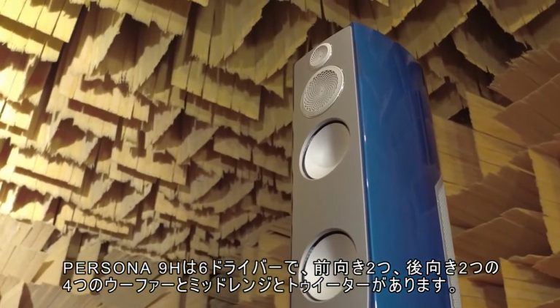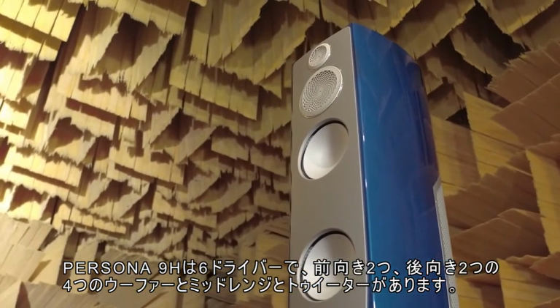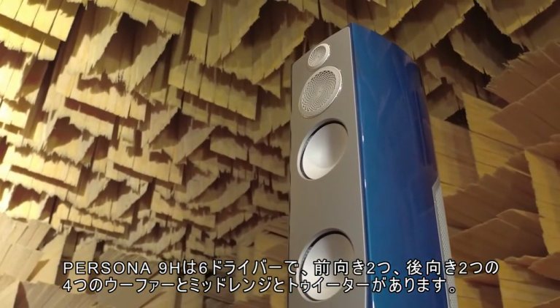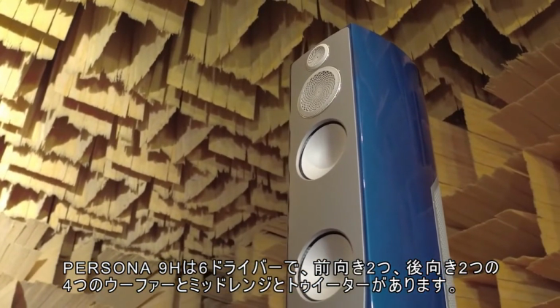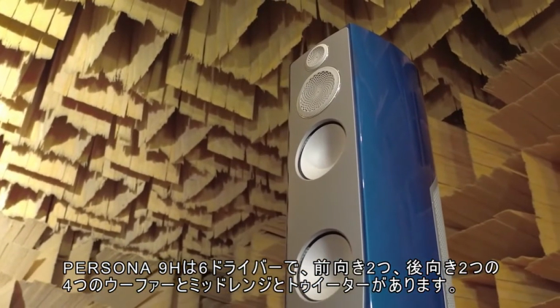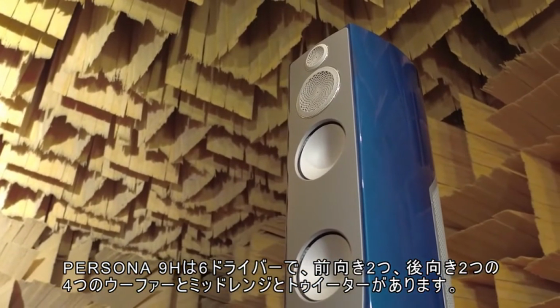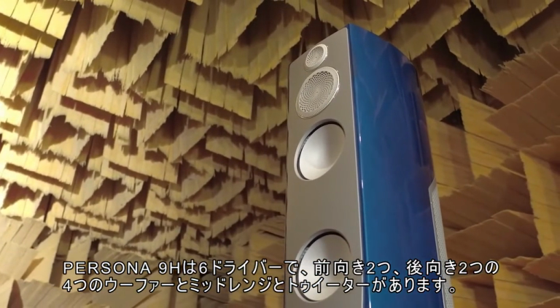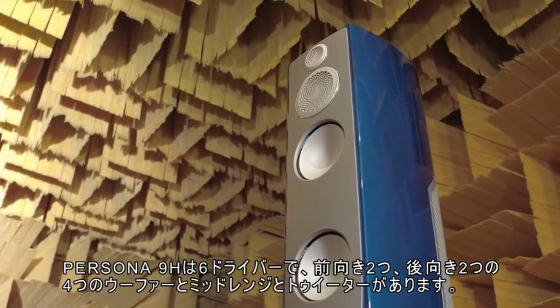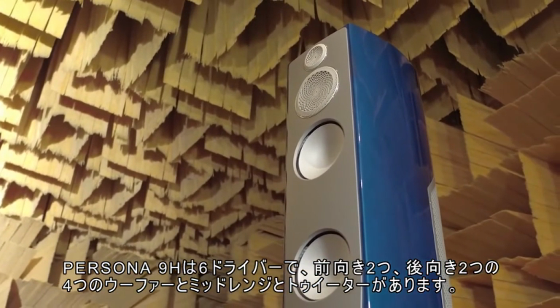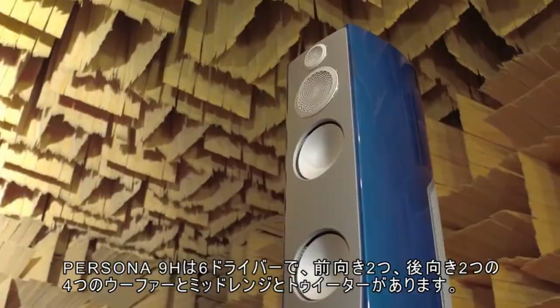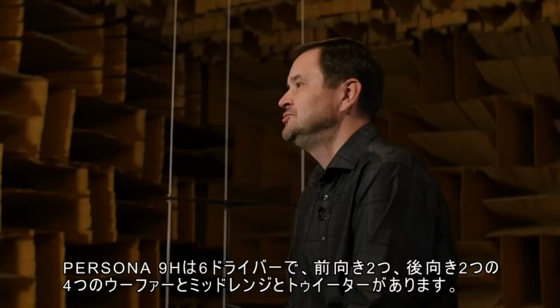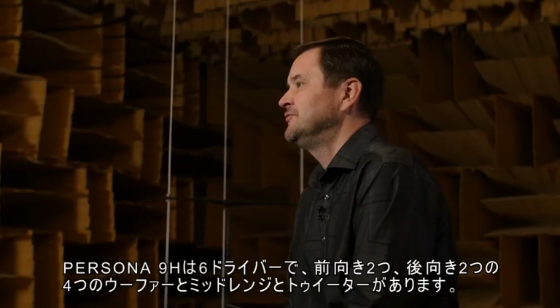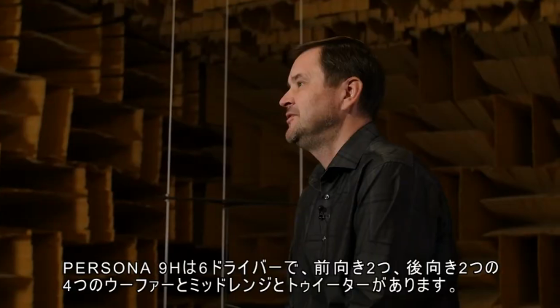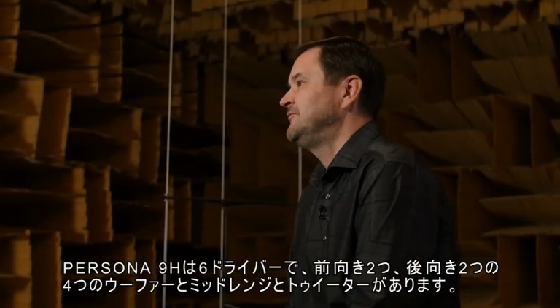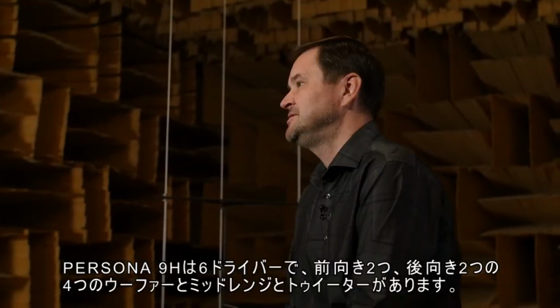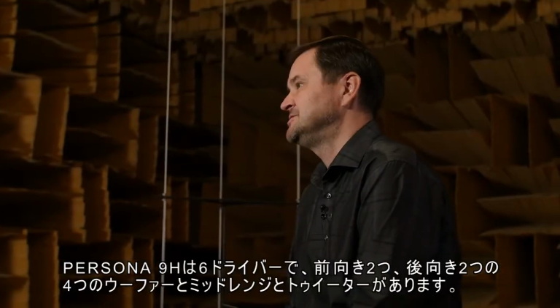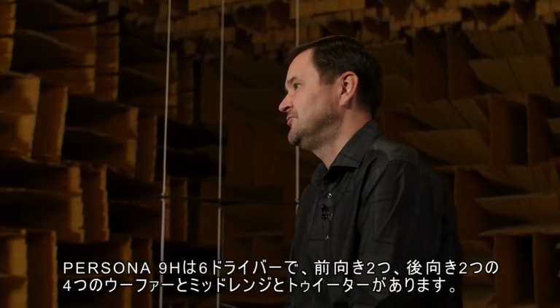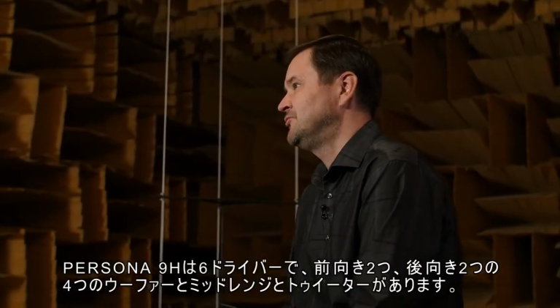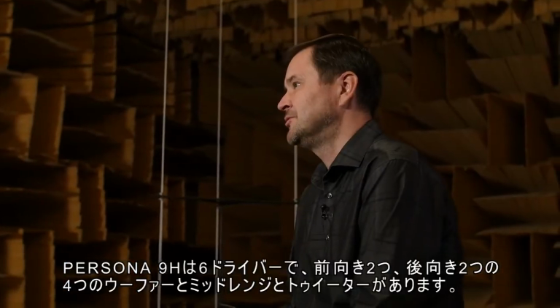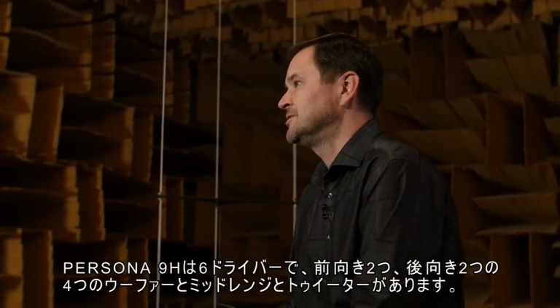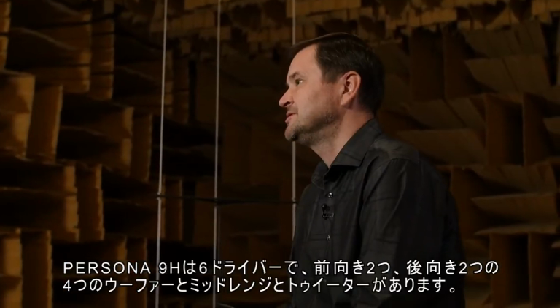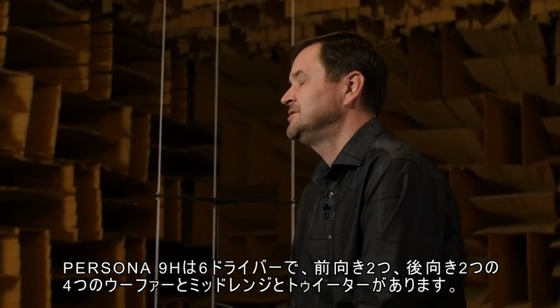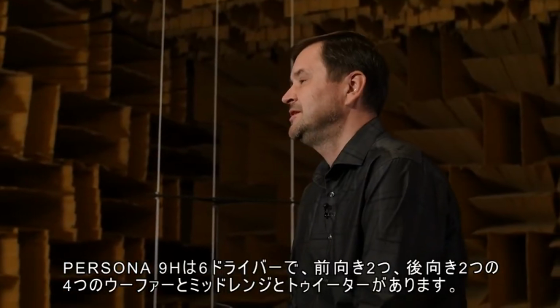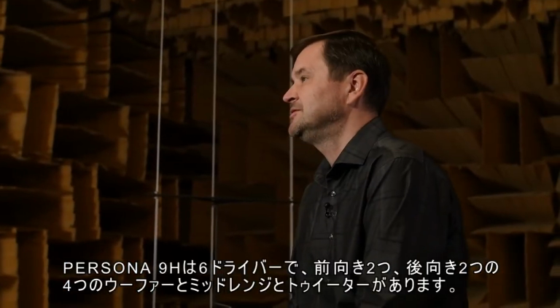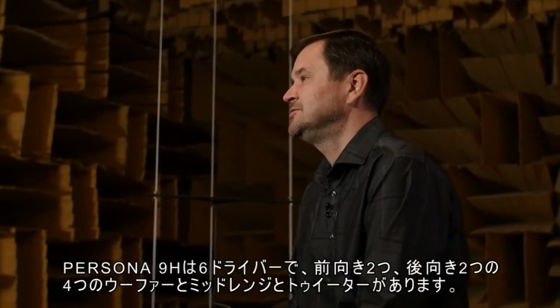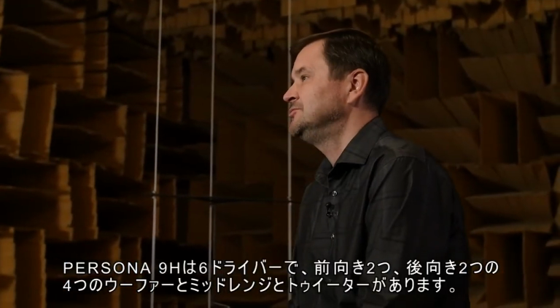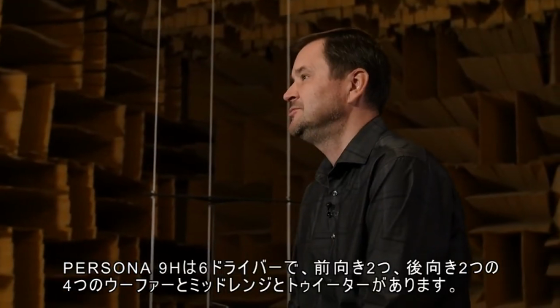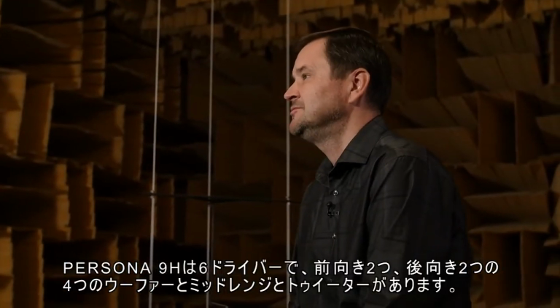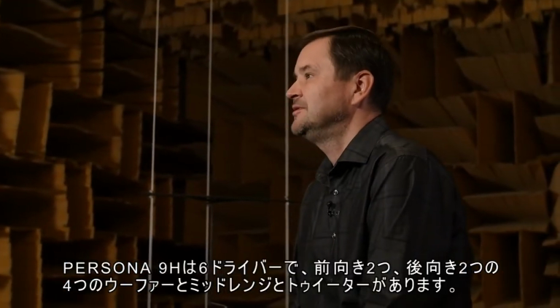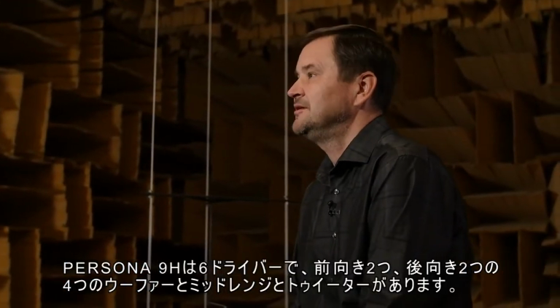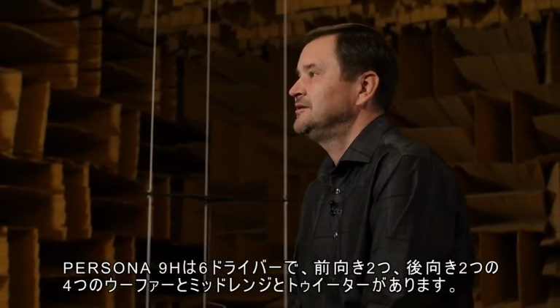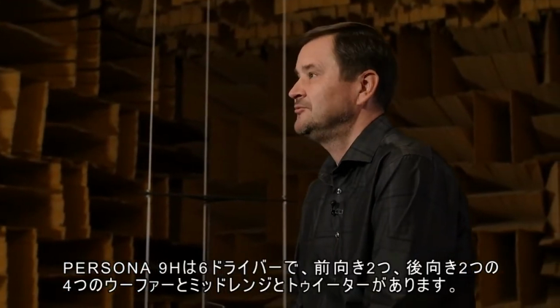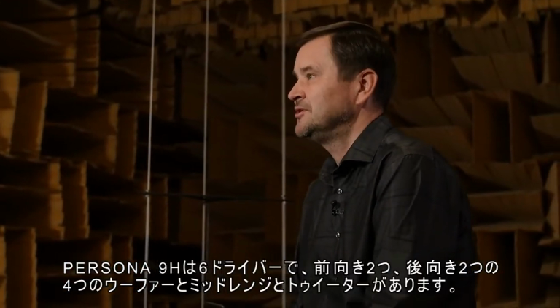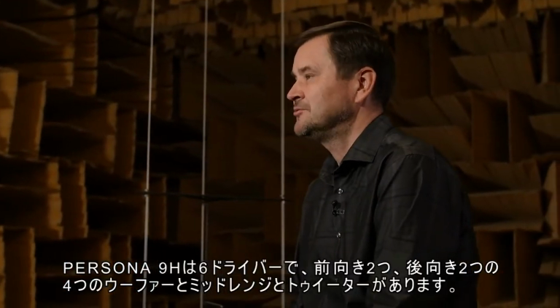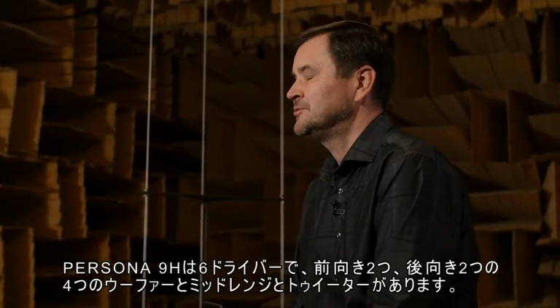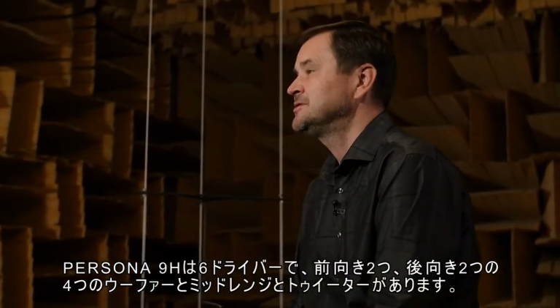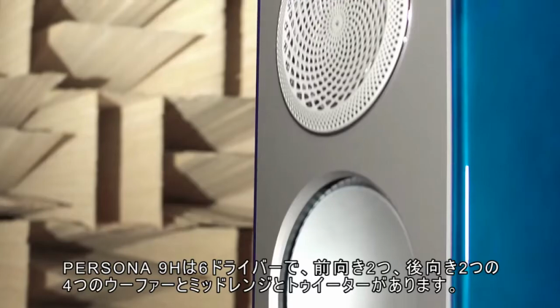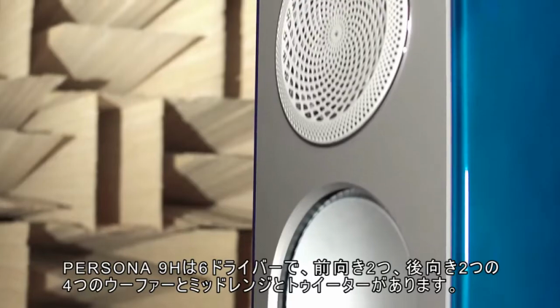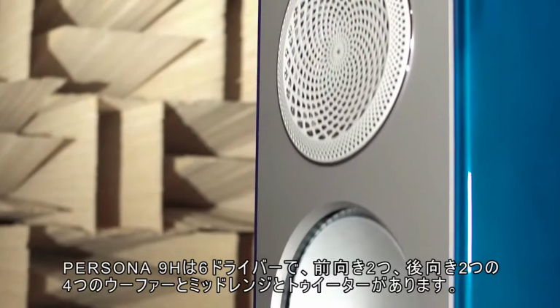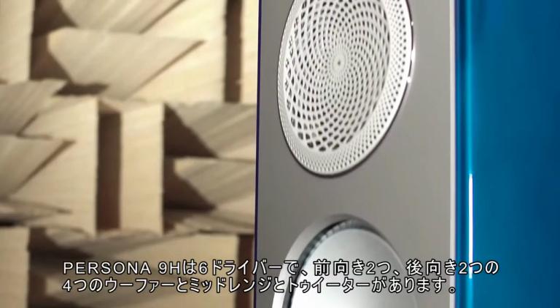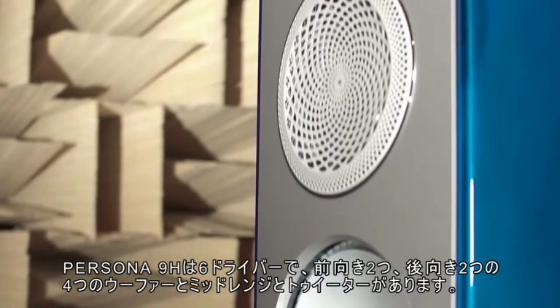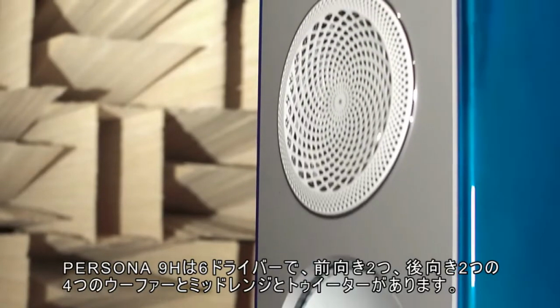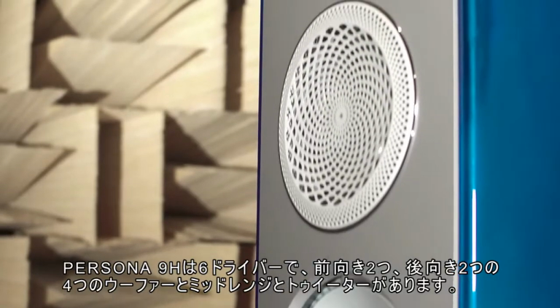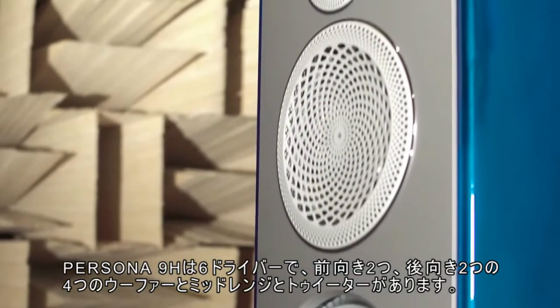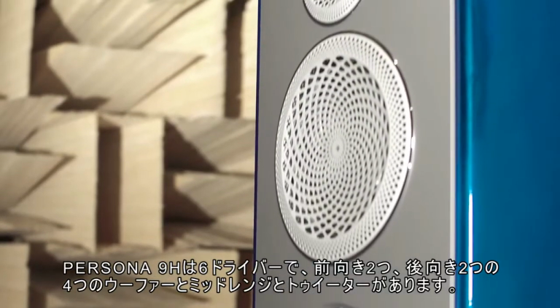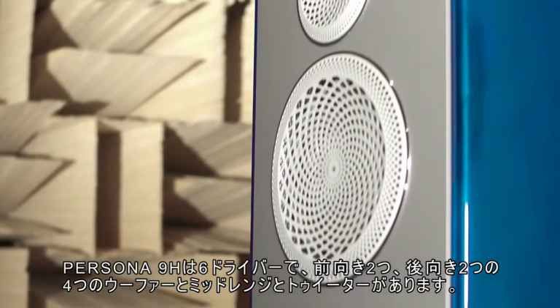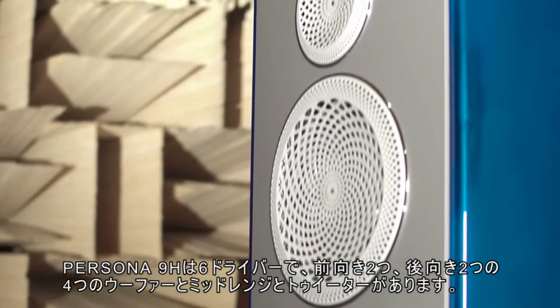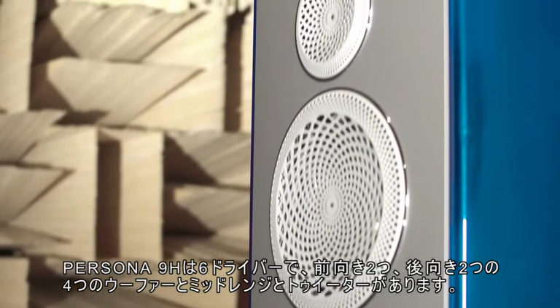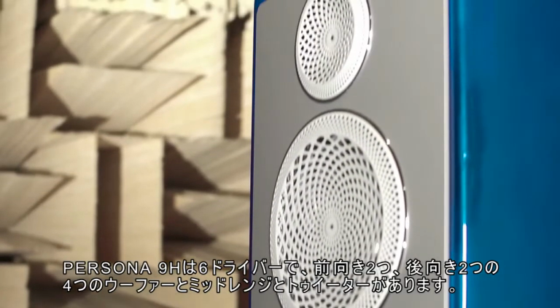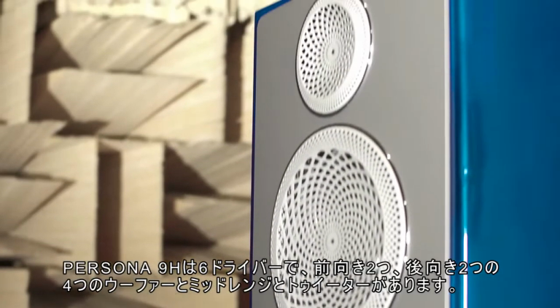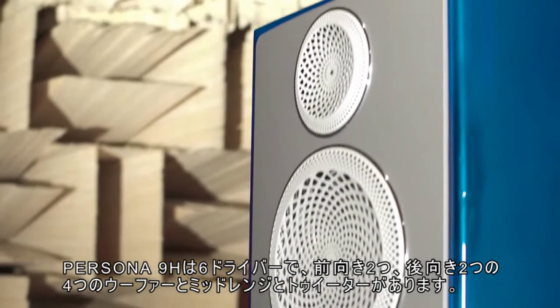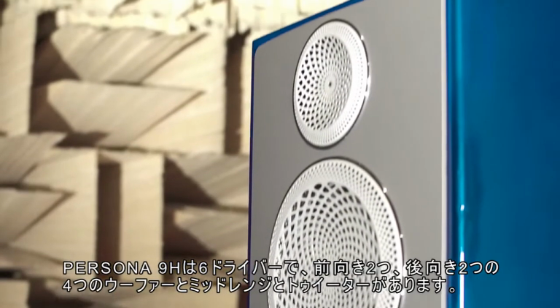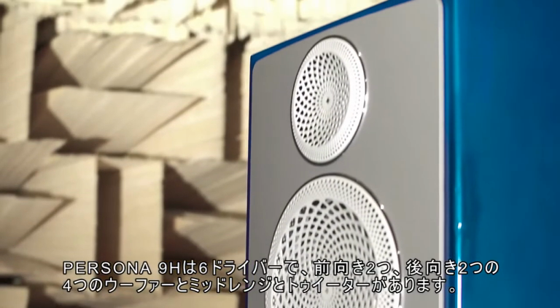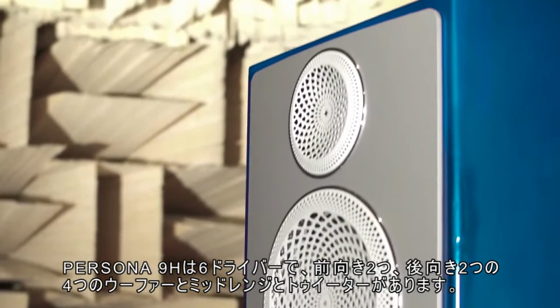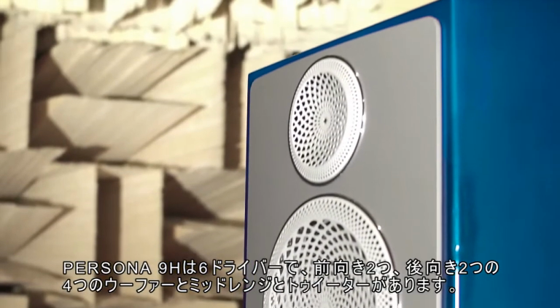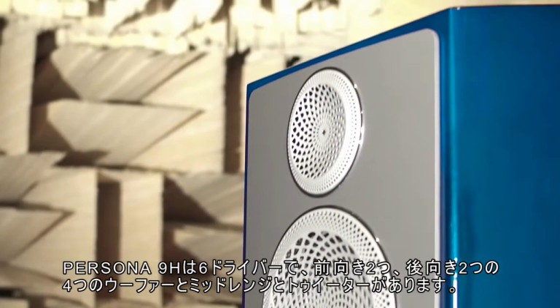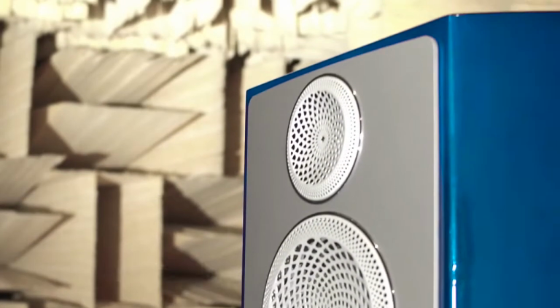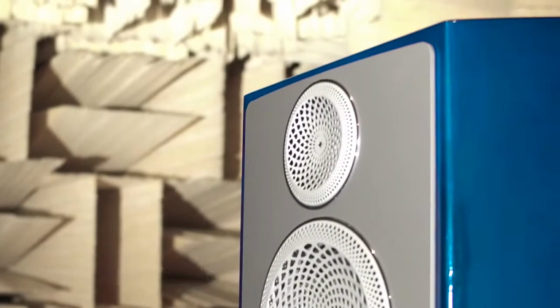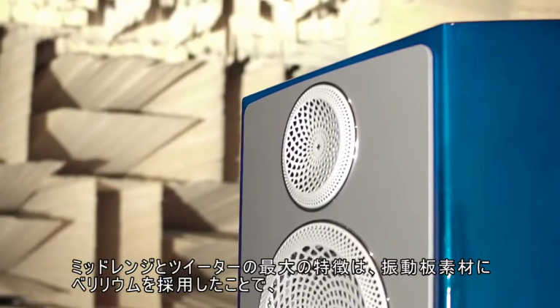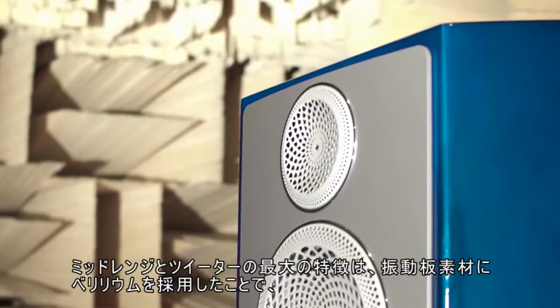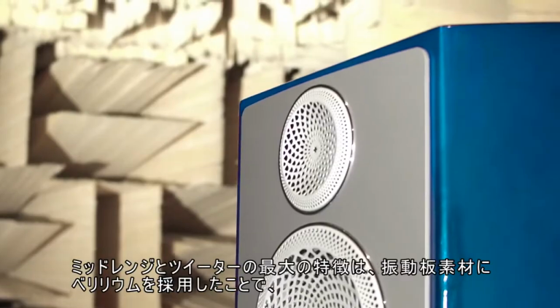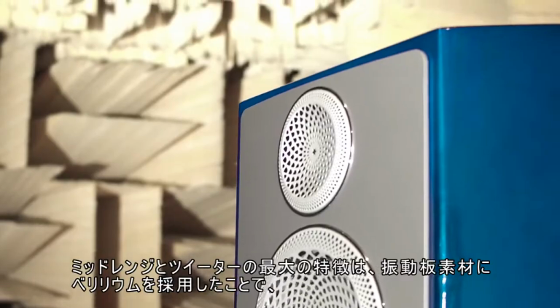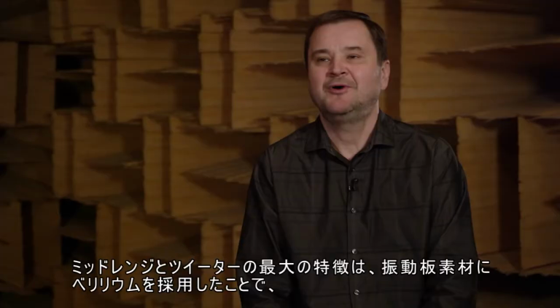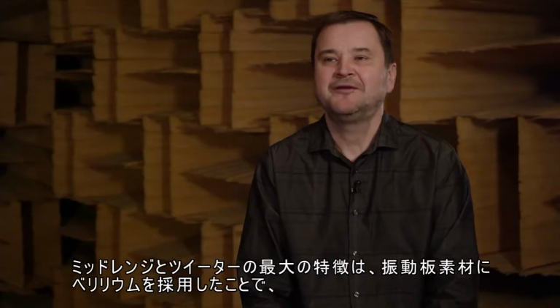The Persona 9H includes six drivers: four of them are woofers — two facing forward and two rearward — plus a mid-range driver and a tweeter.